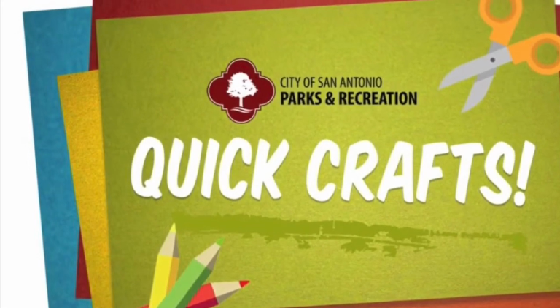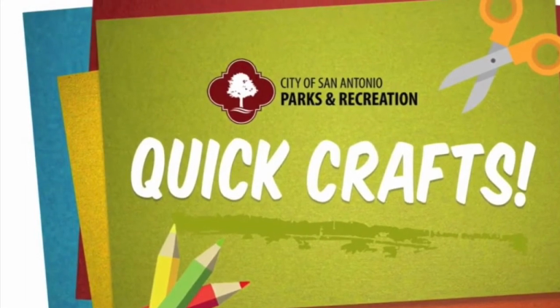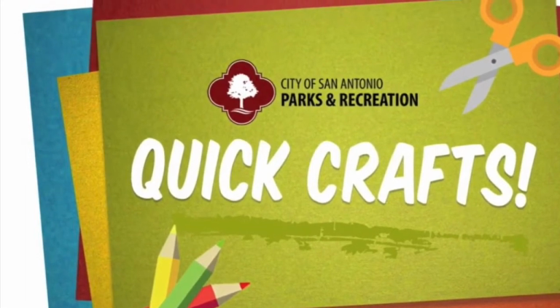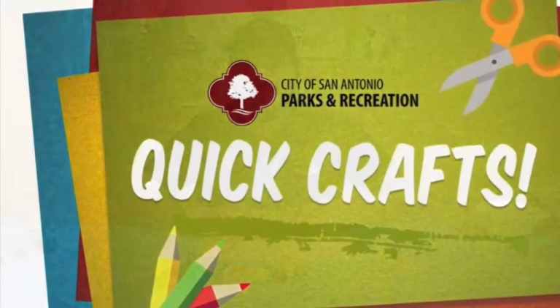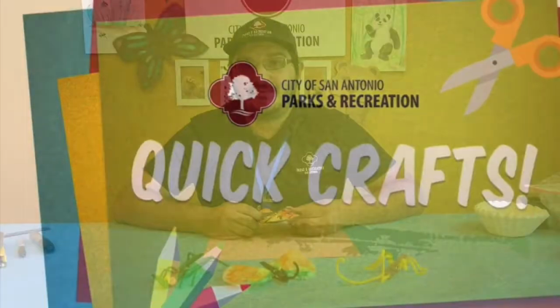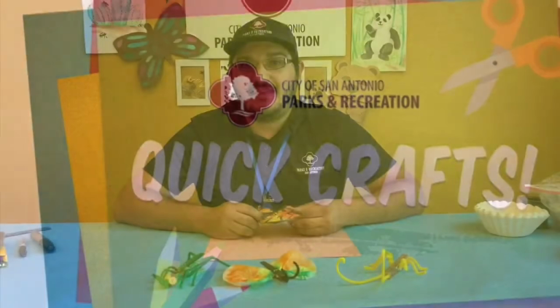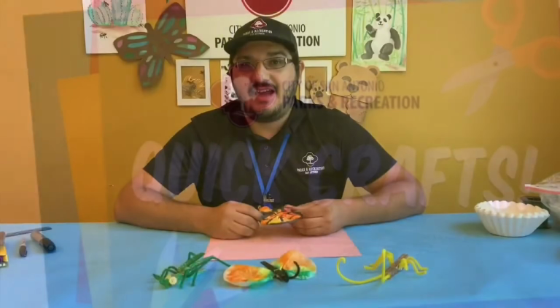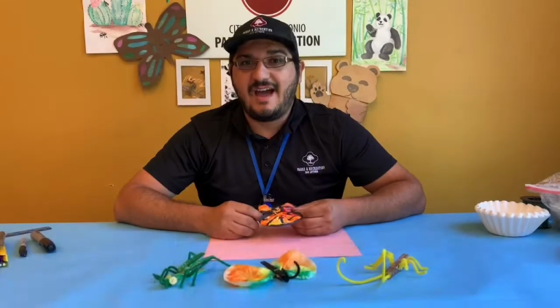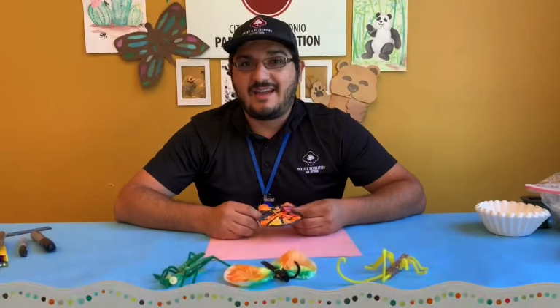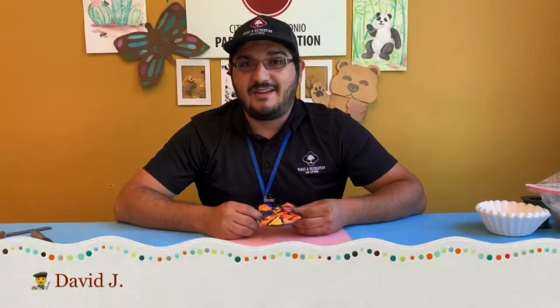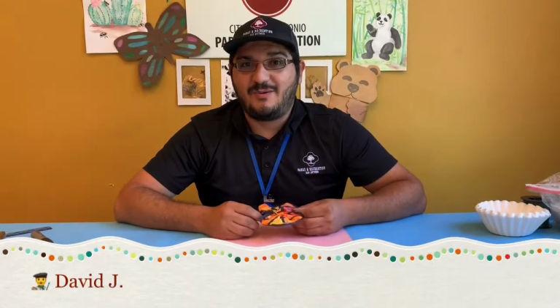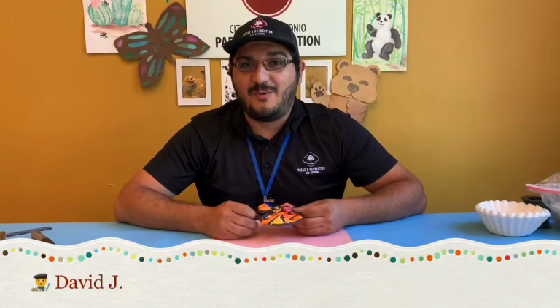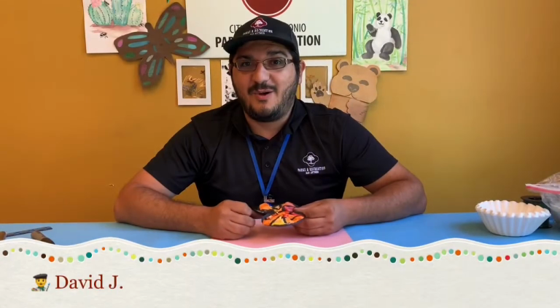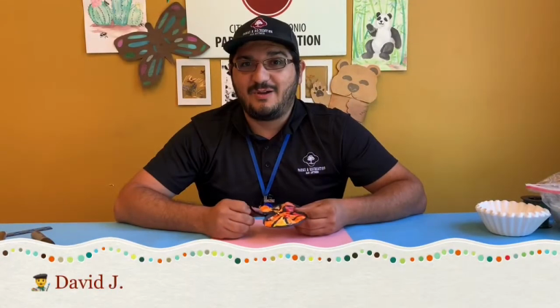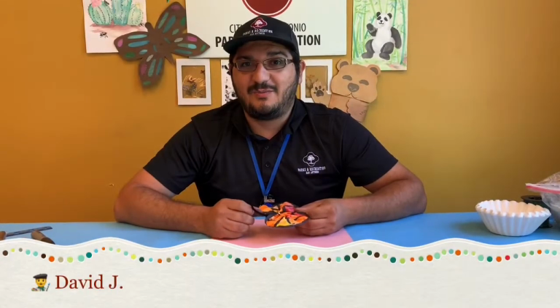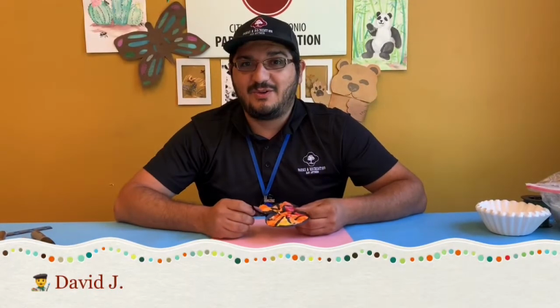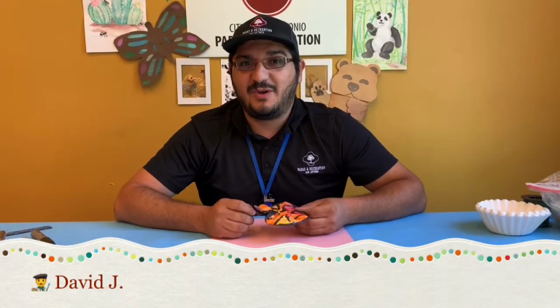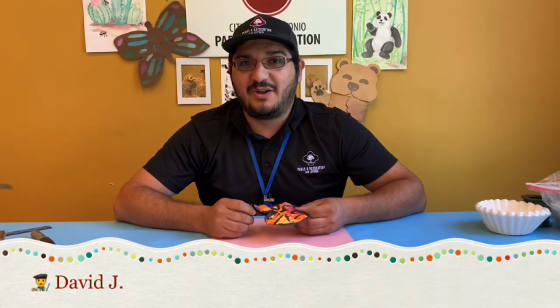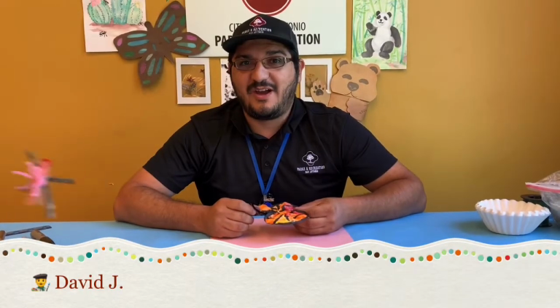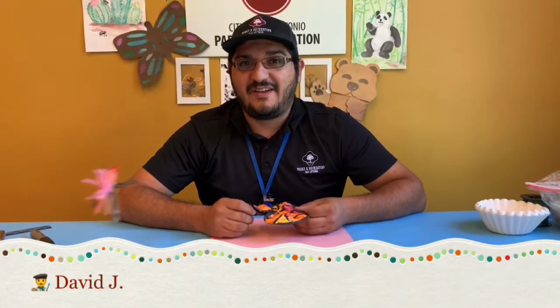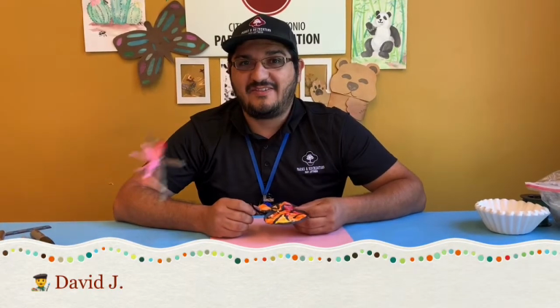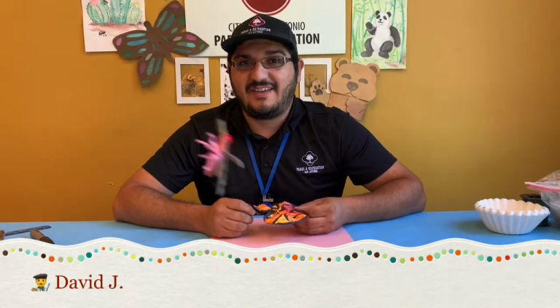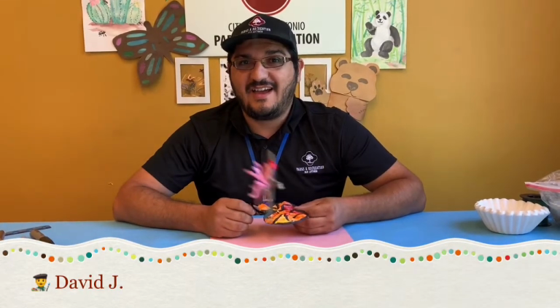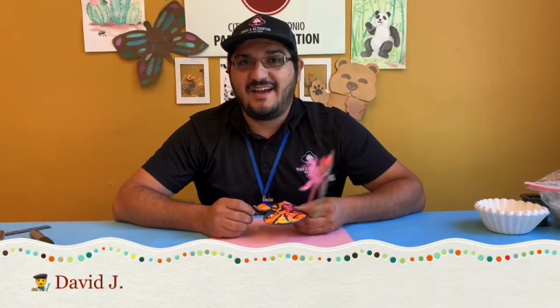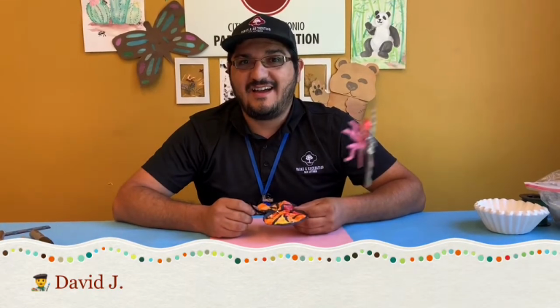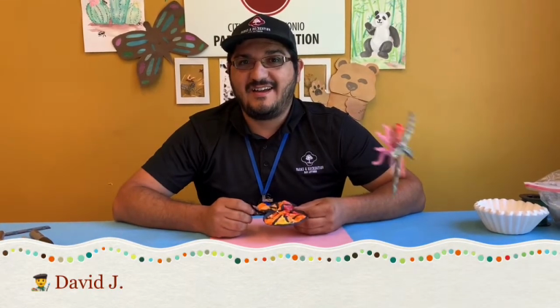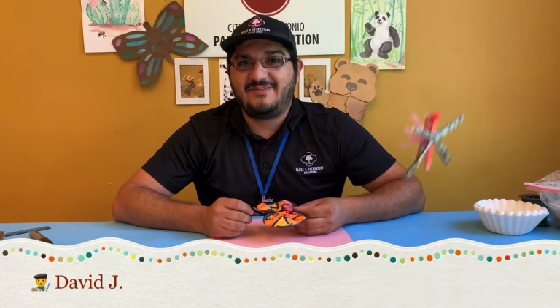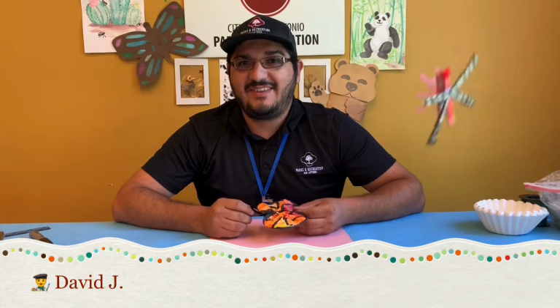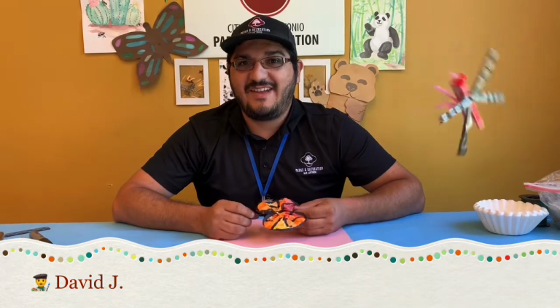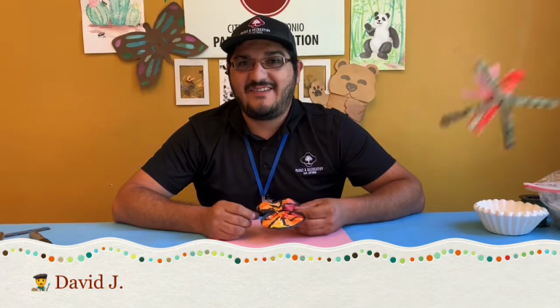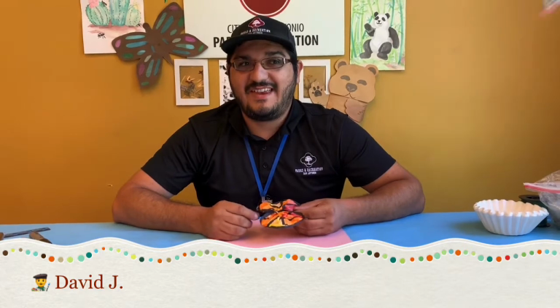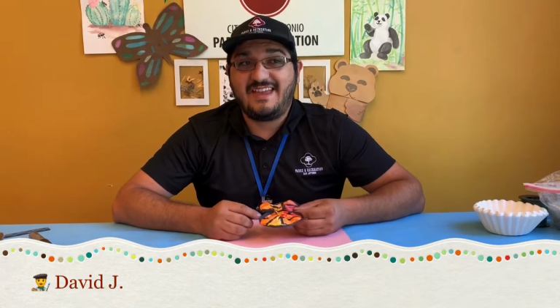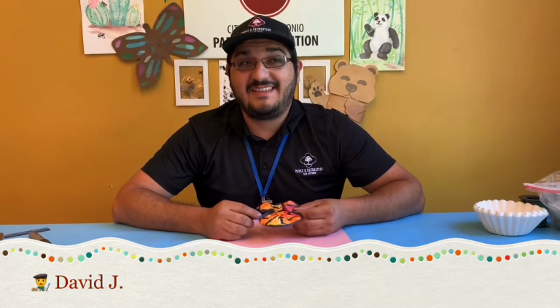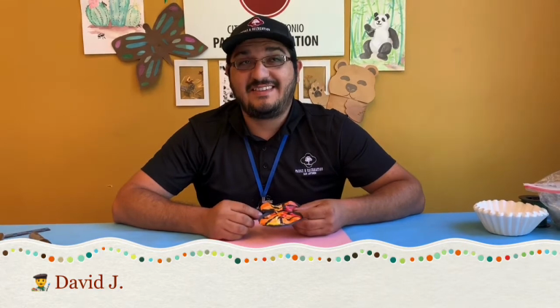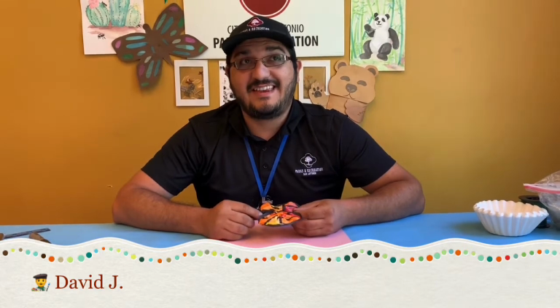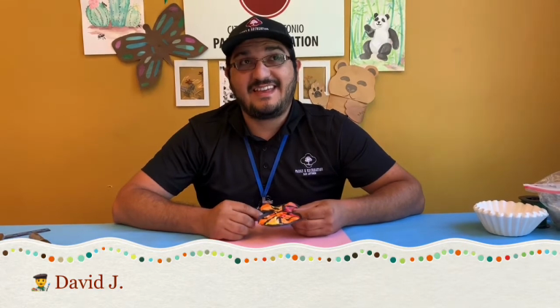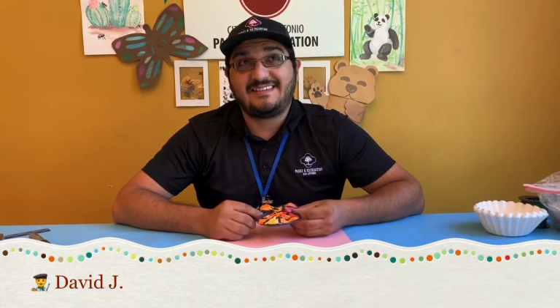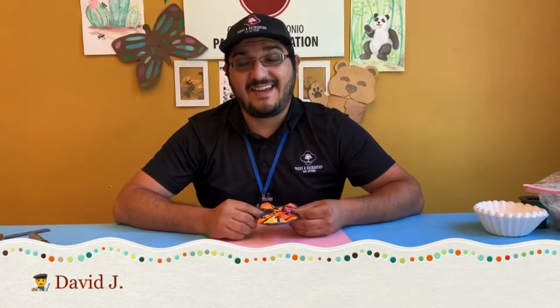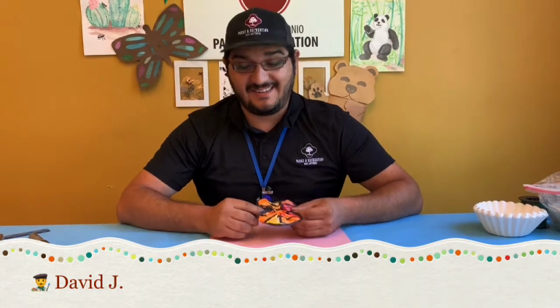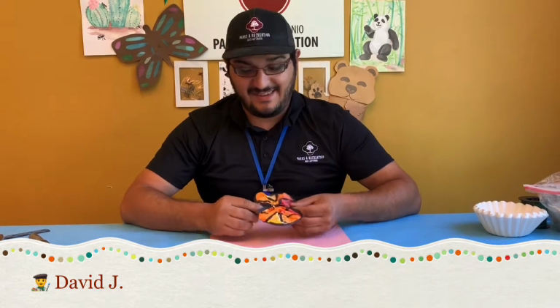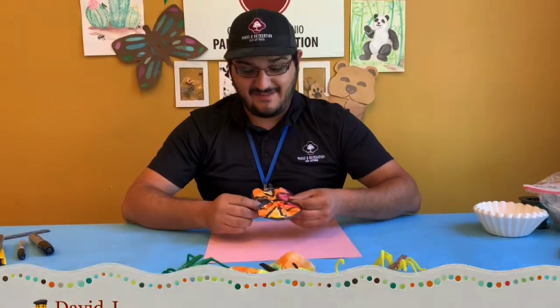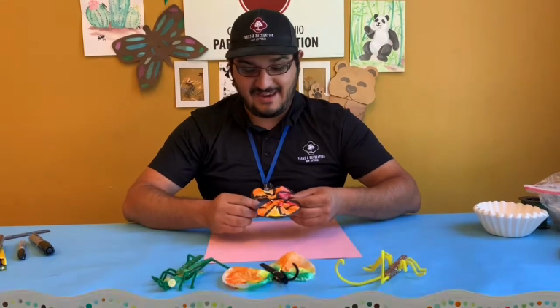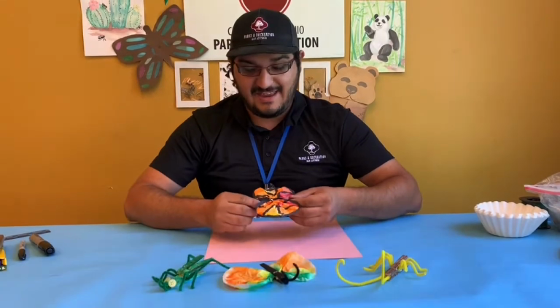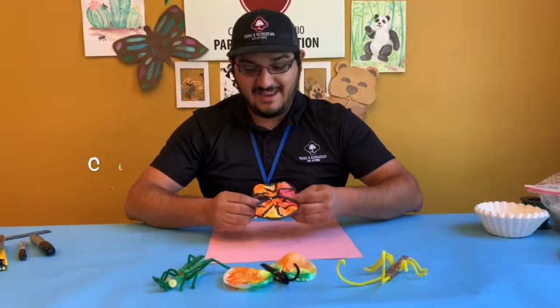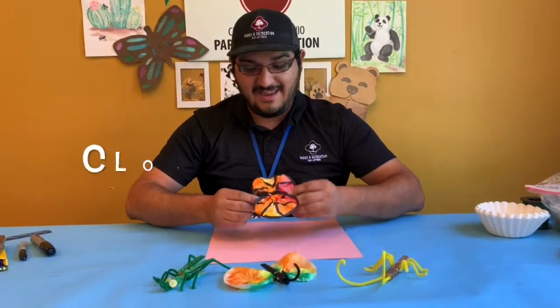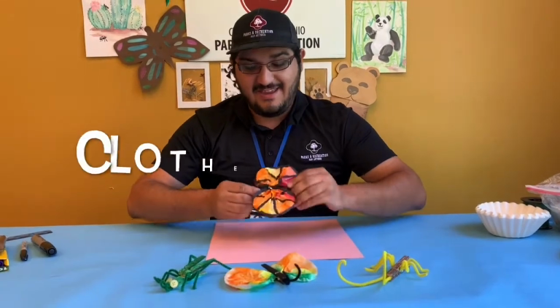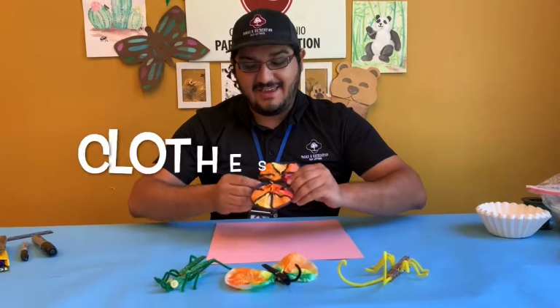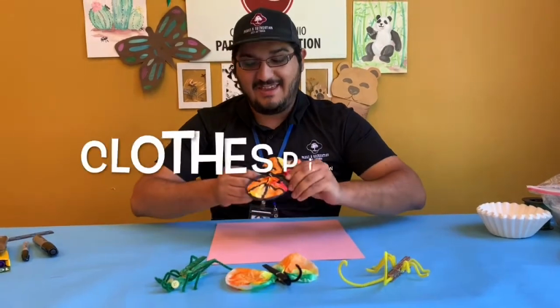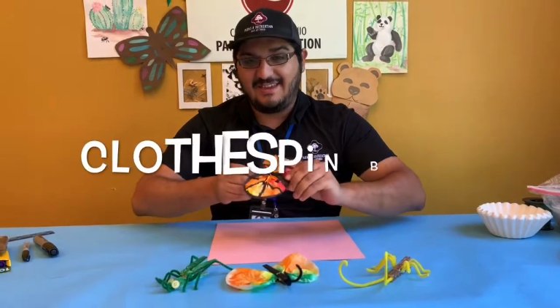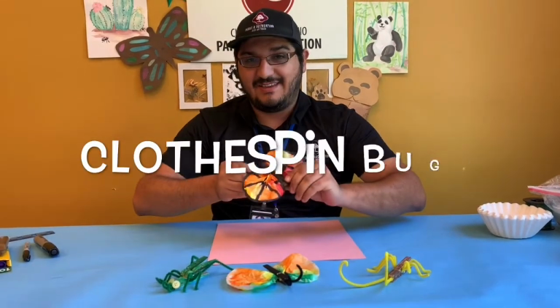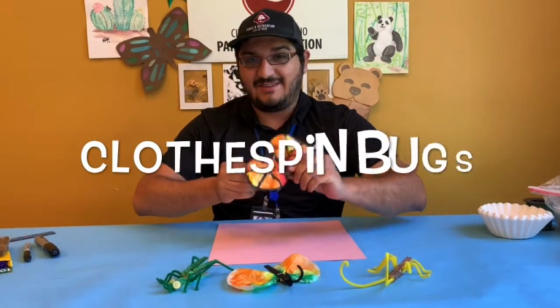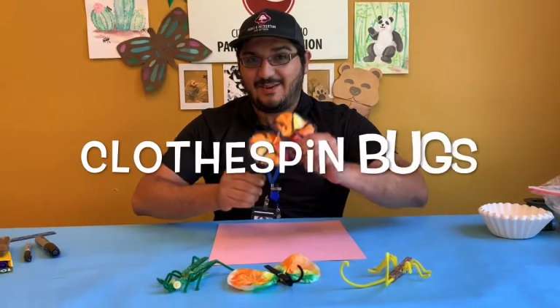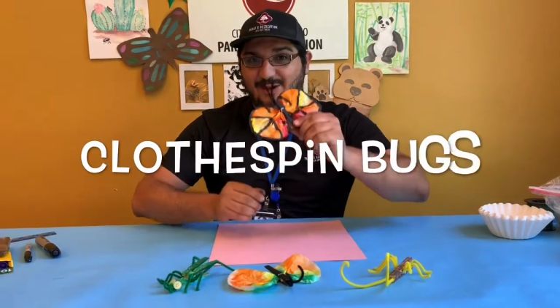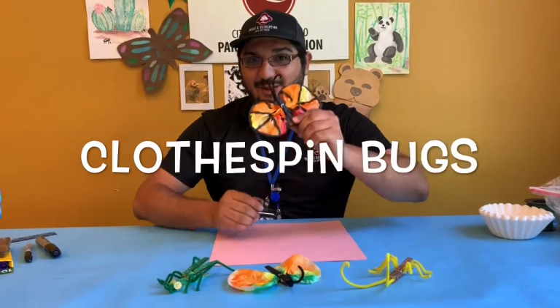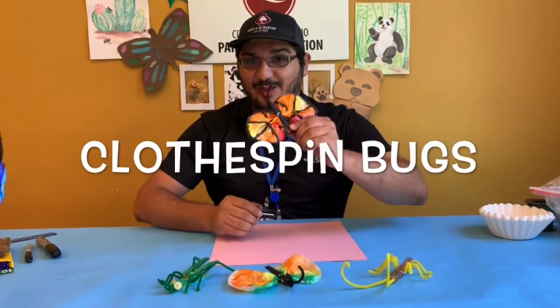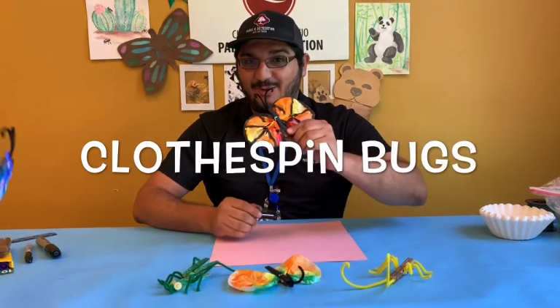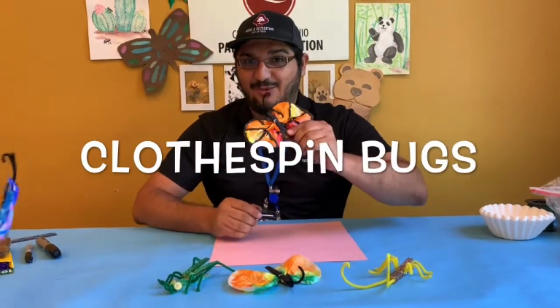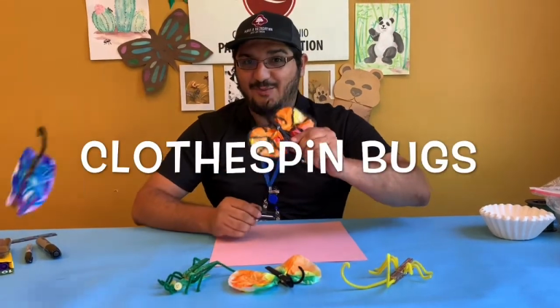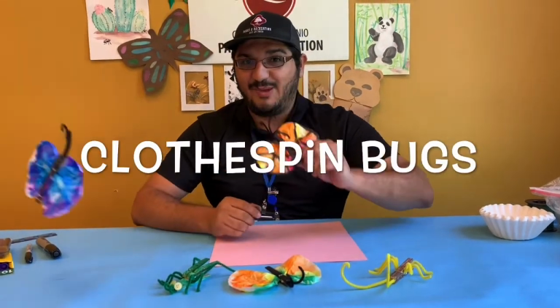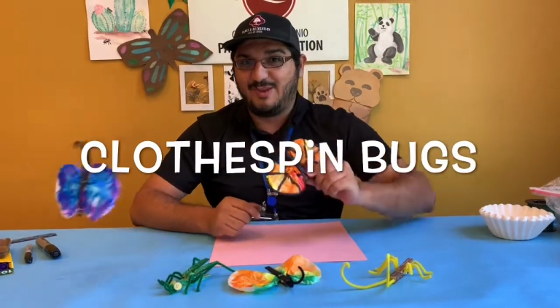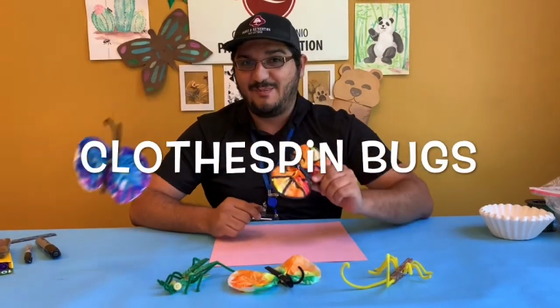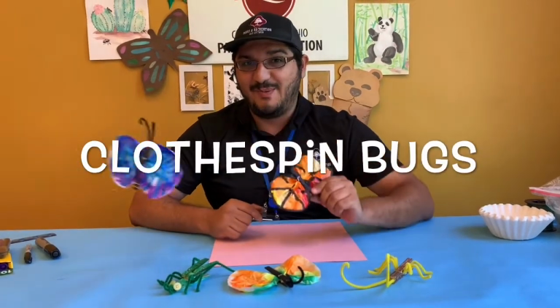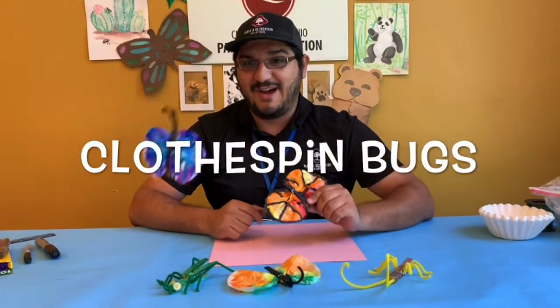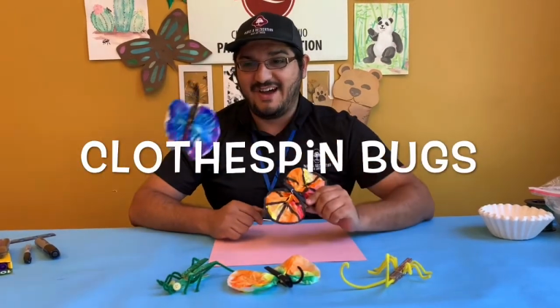Hi, welcome to Quick Crafts. I'm David and today's activity is clothespin bugs.